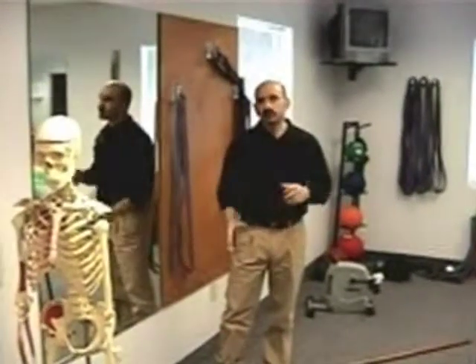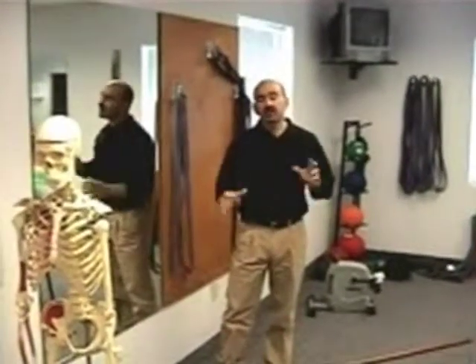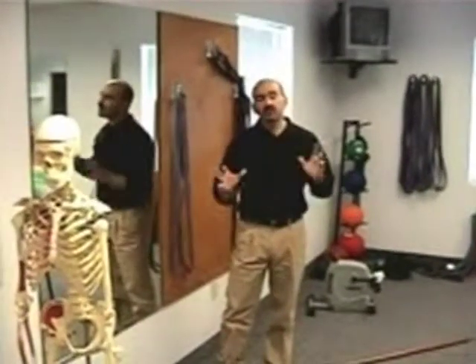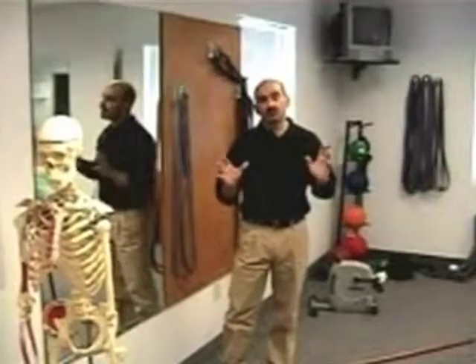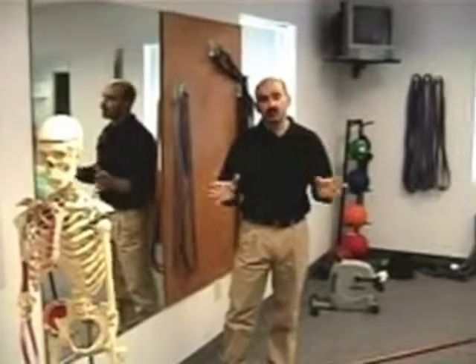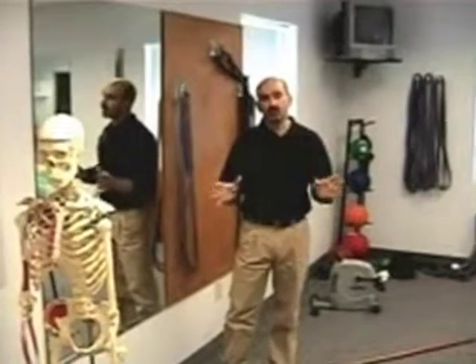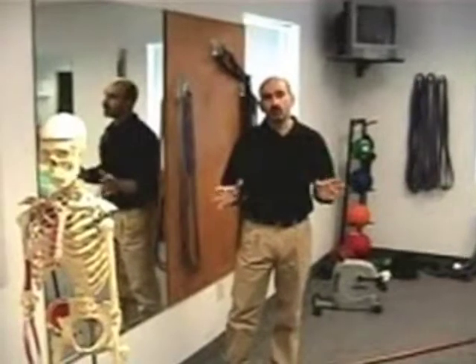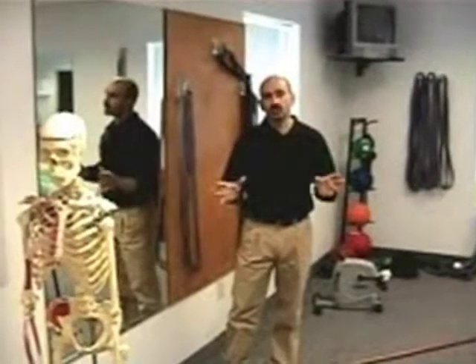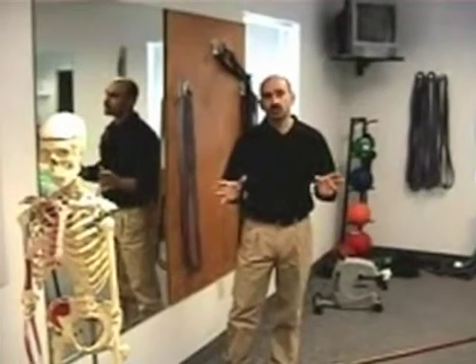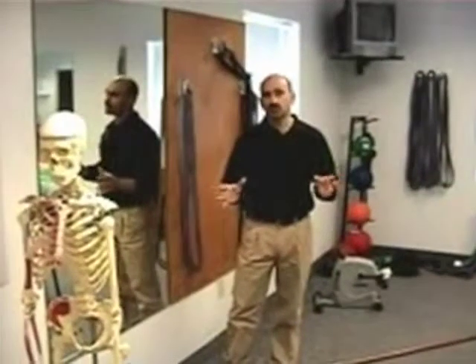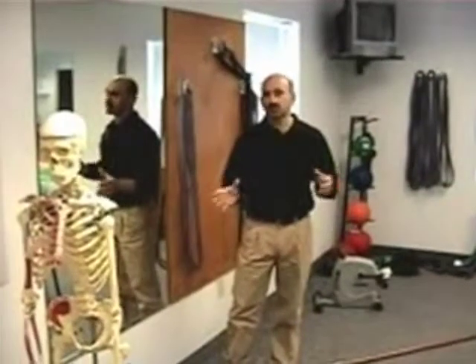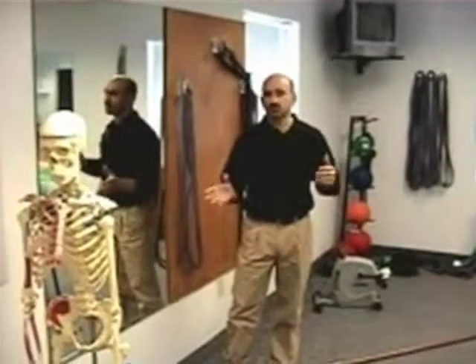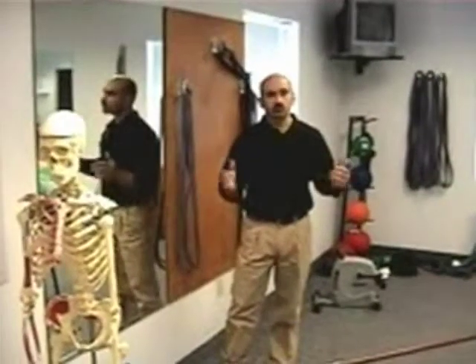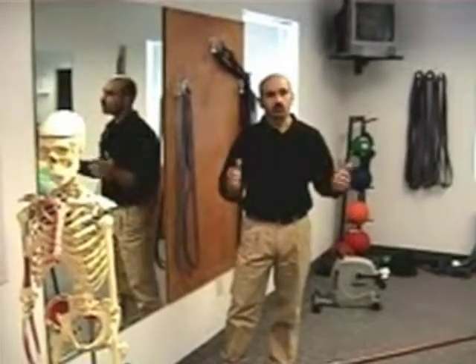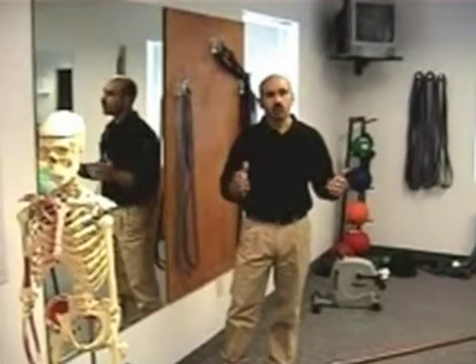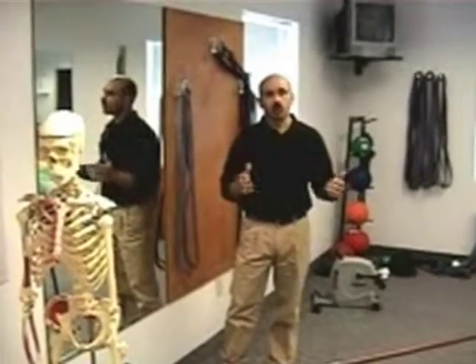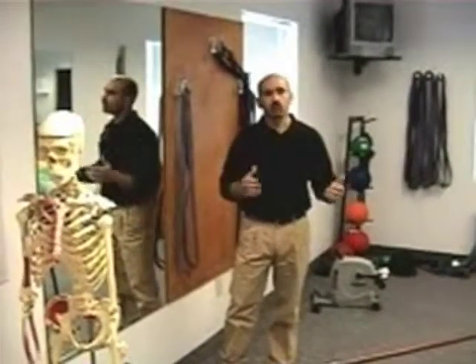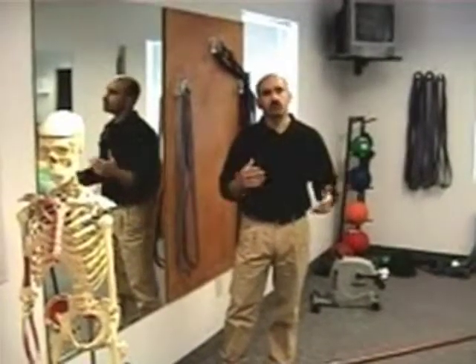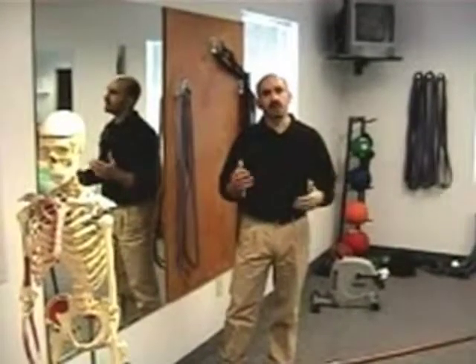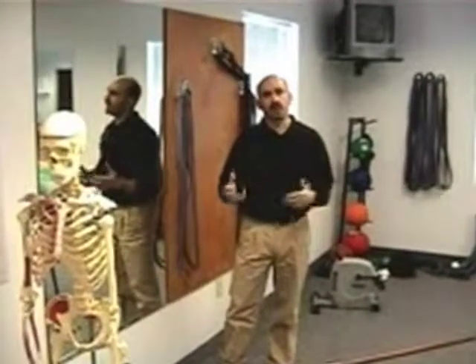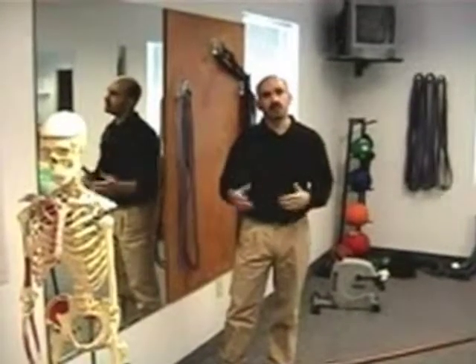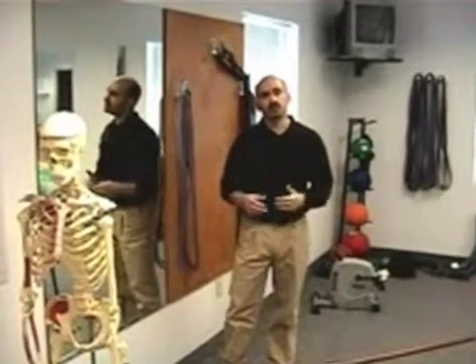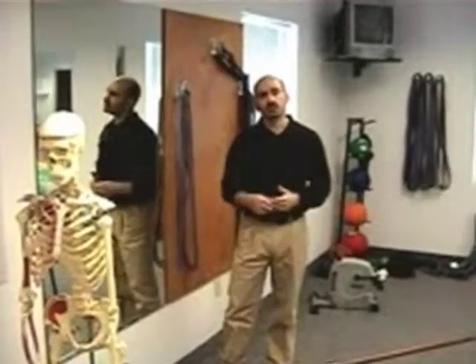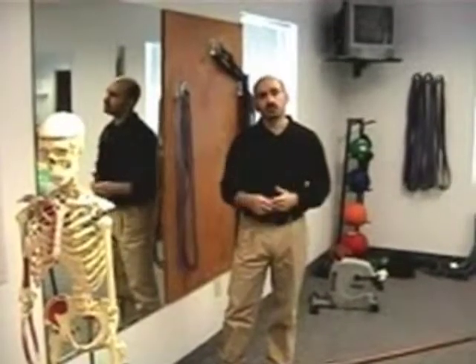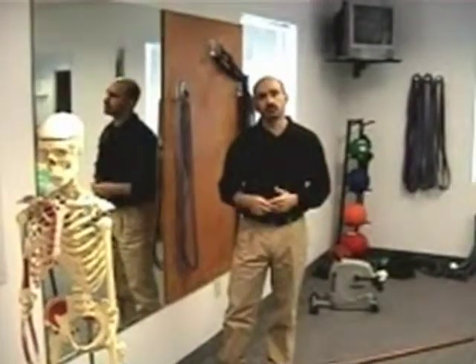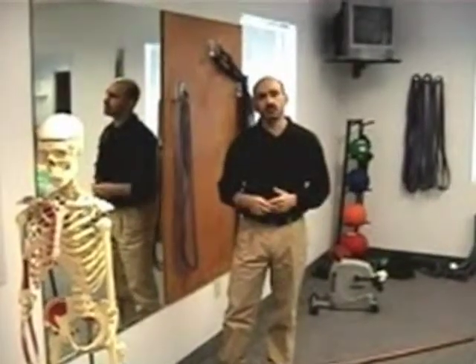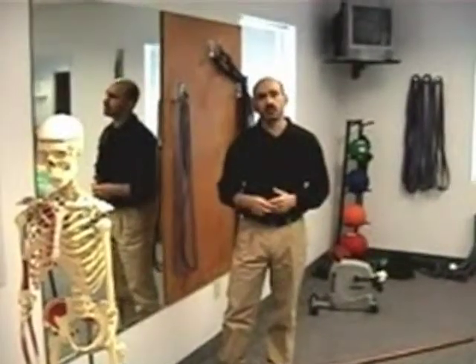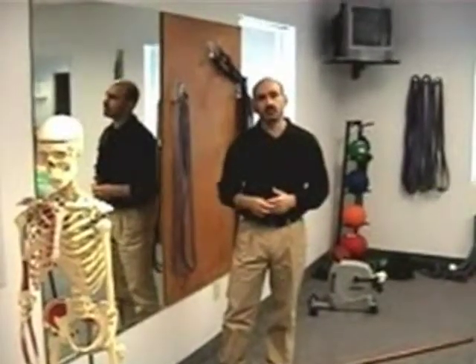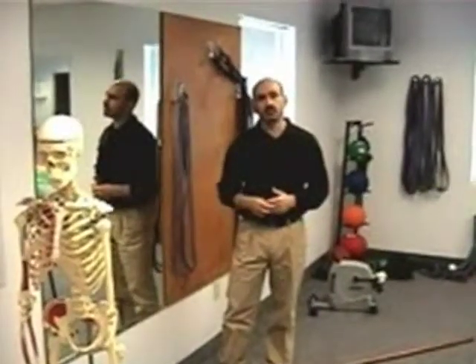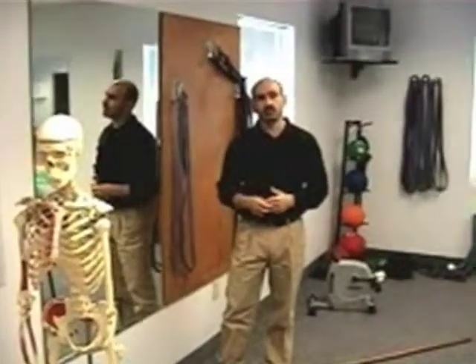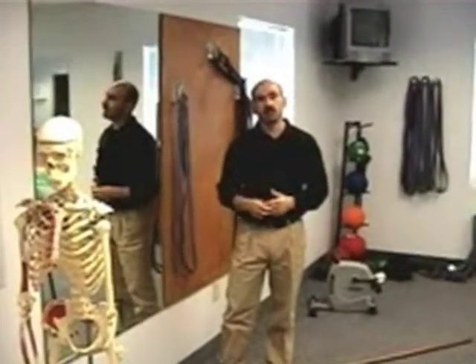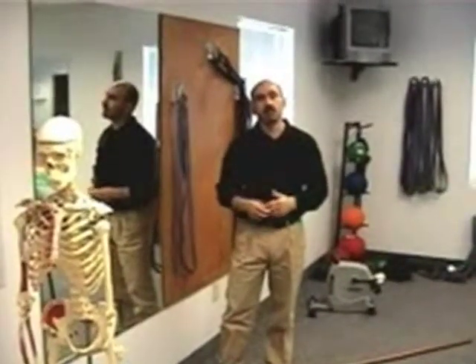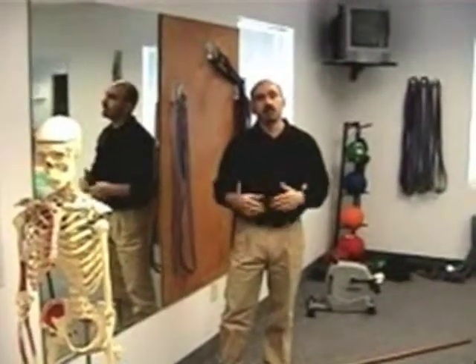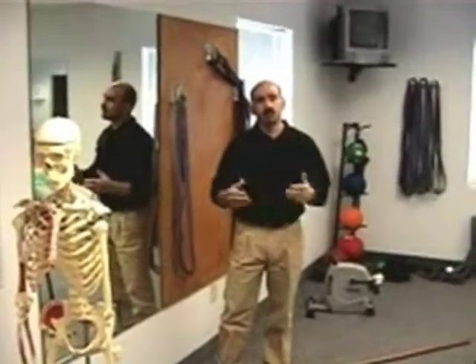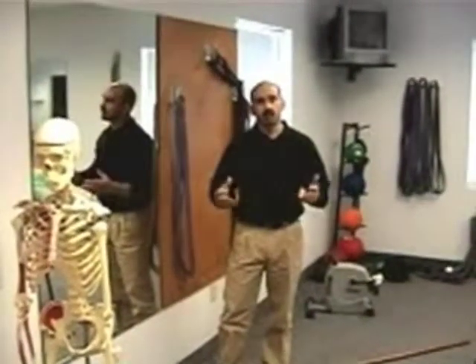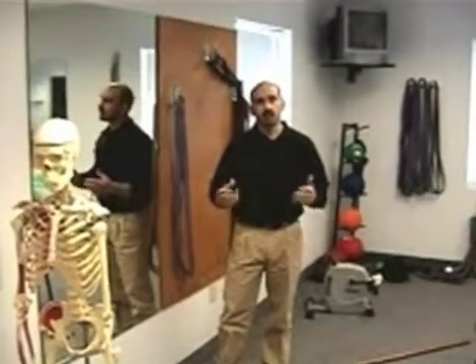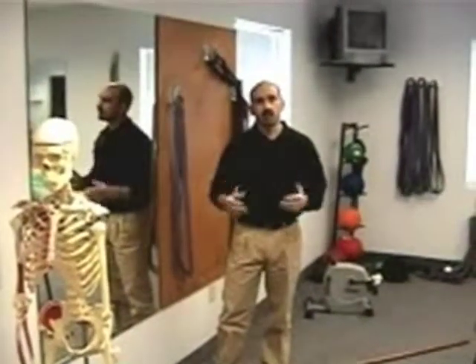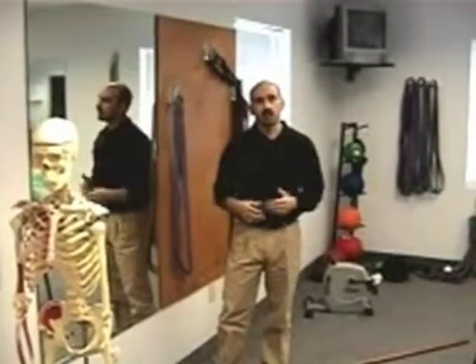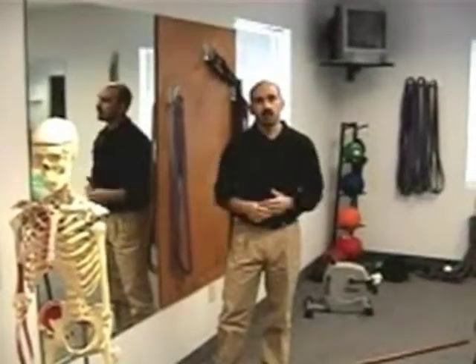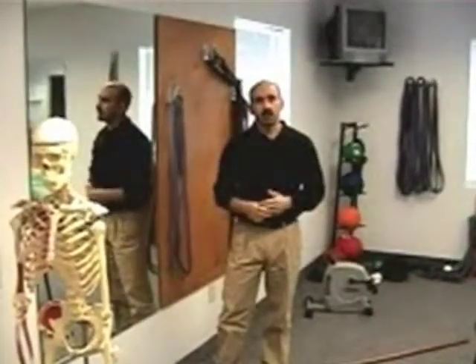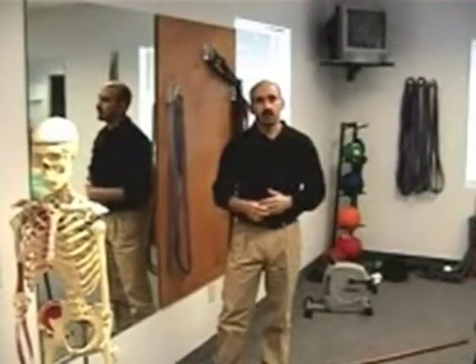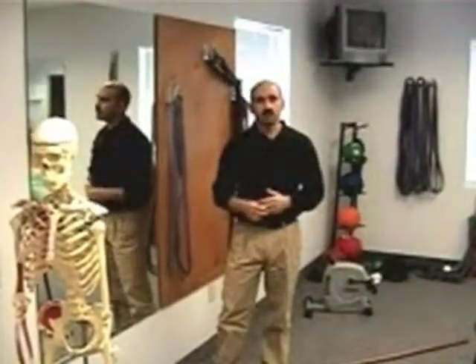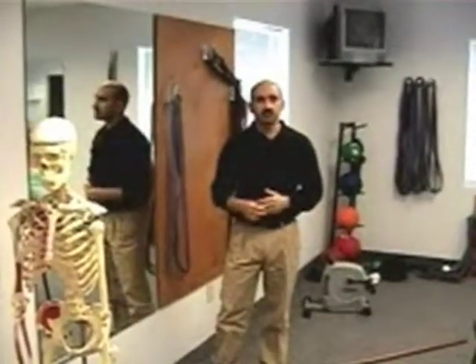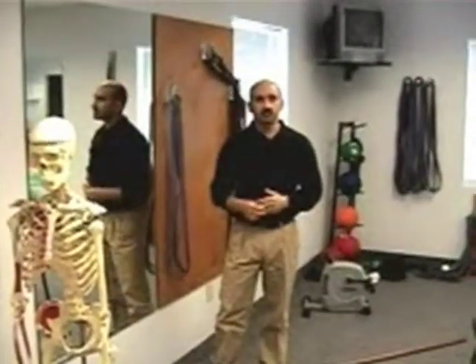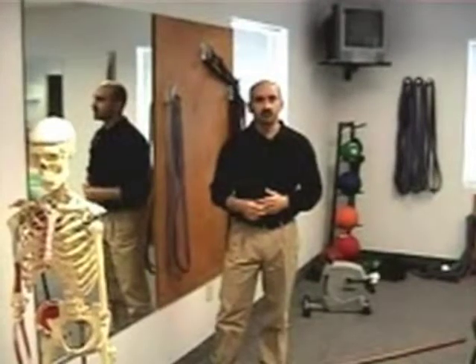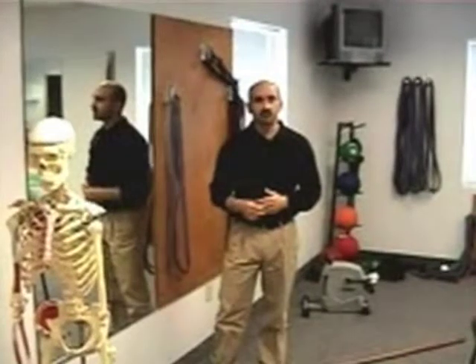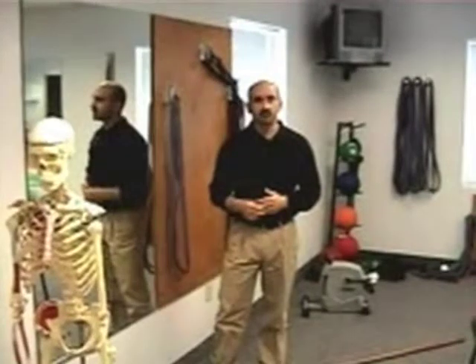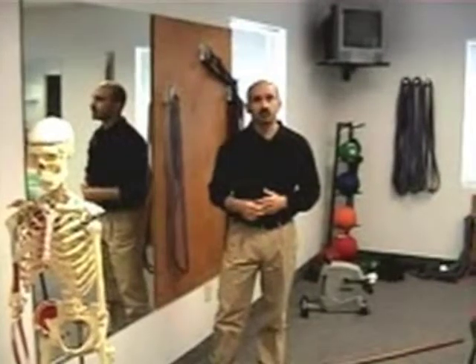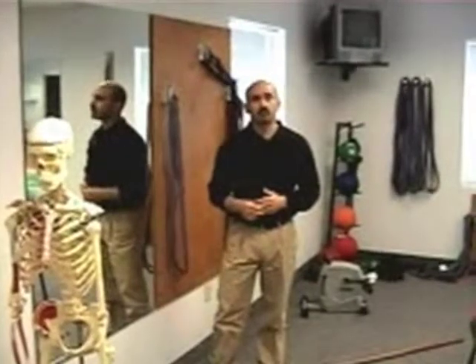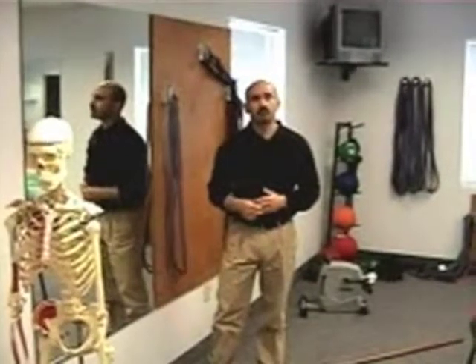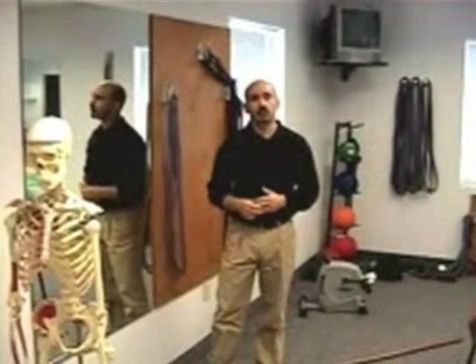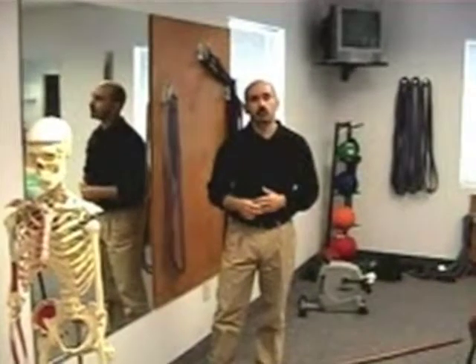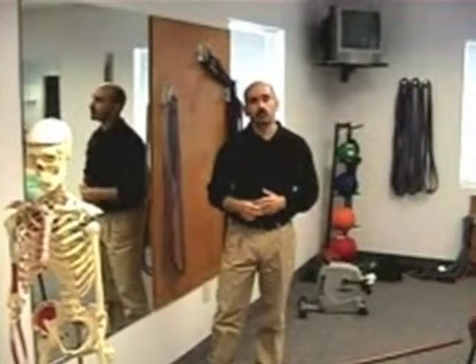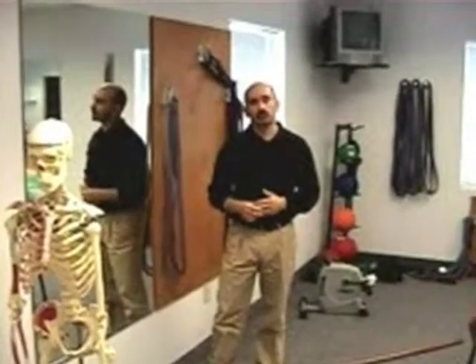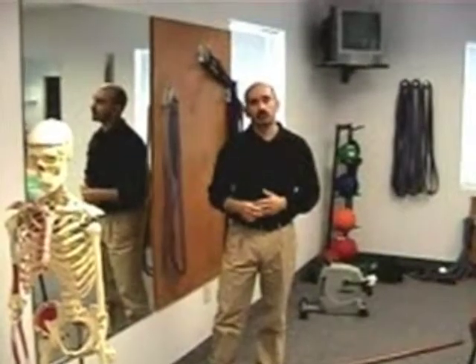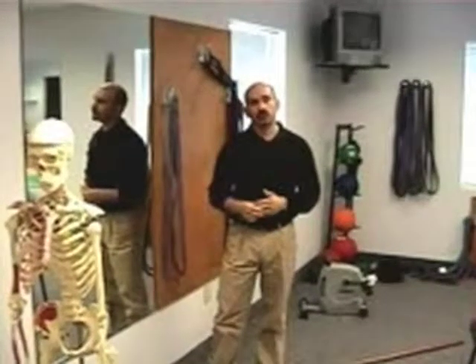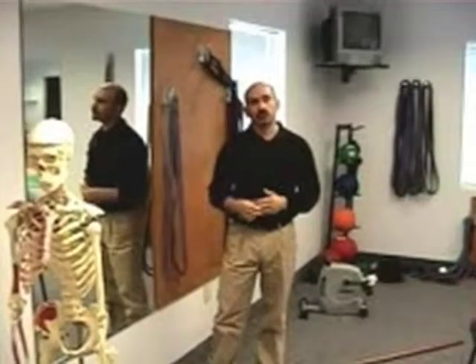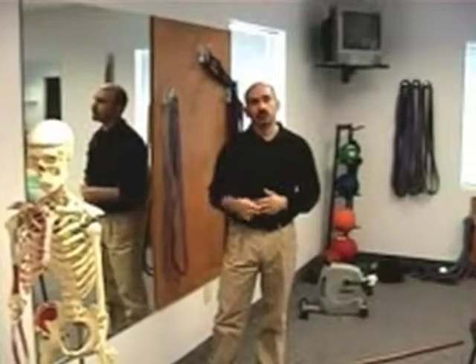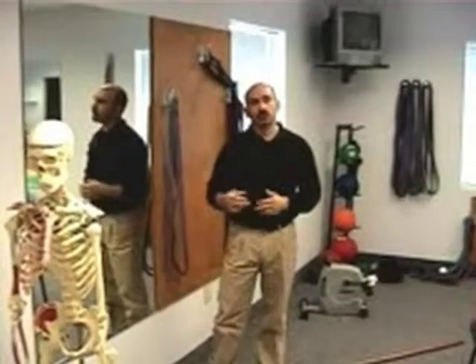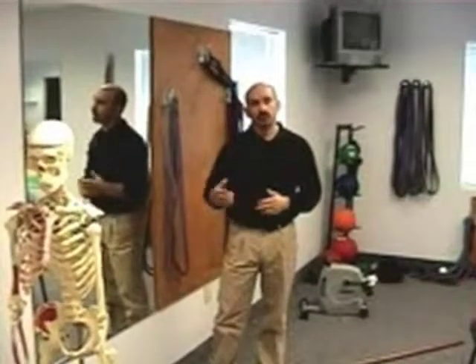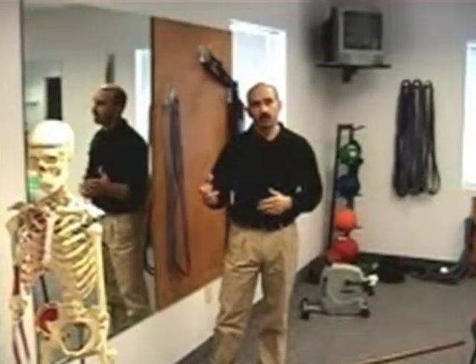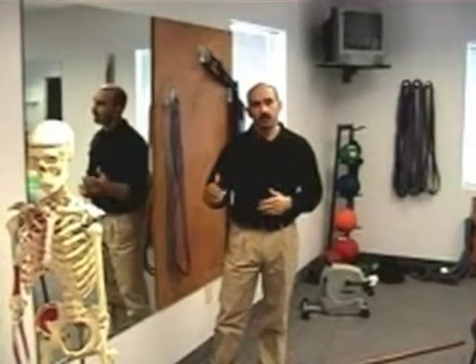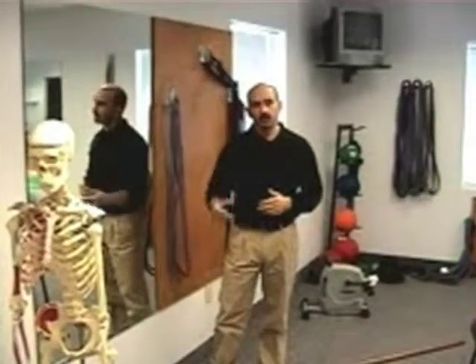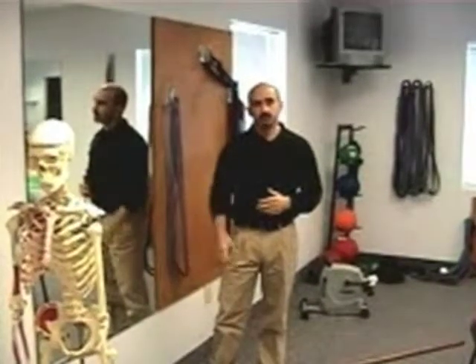If you have any questions, give us a call. We'd be happy to evaluate your needs and get you on a specific protocol for your ailment.